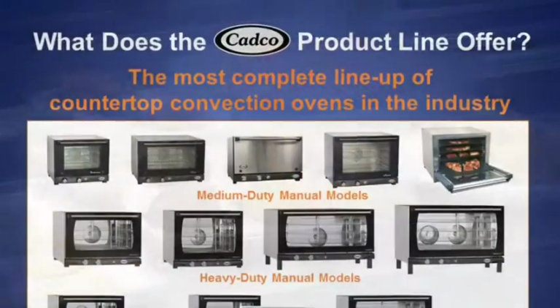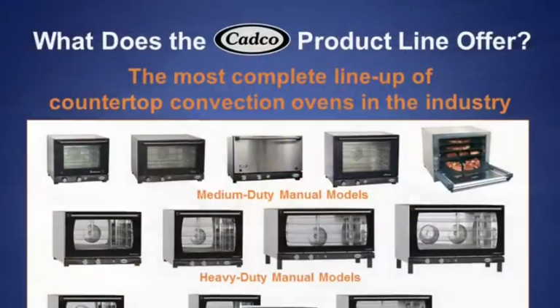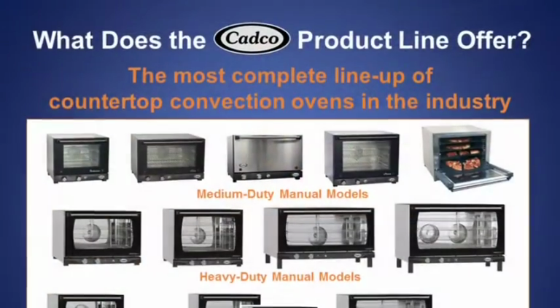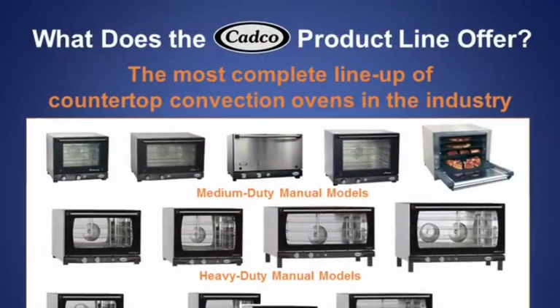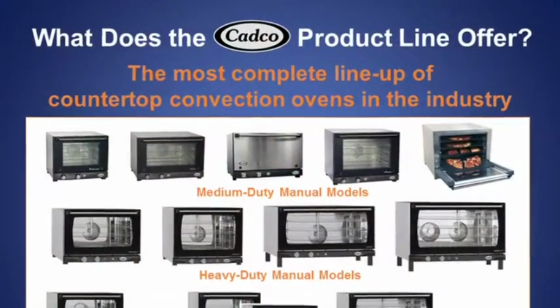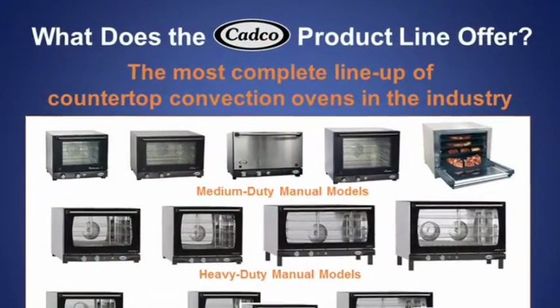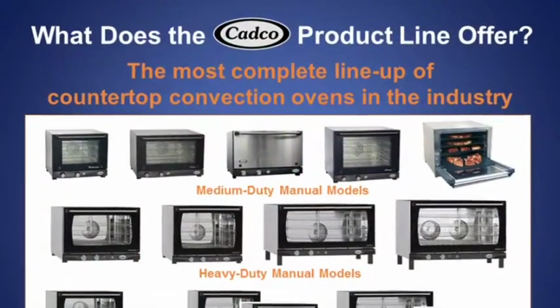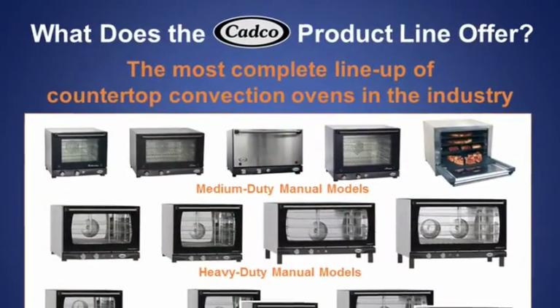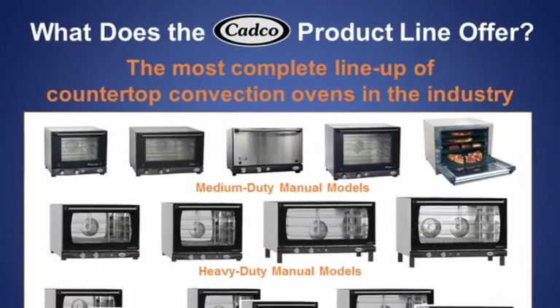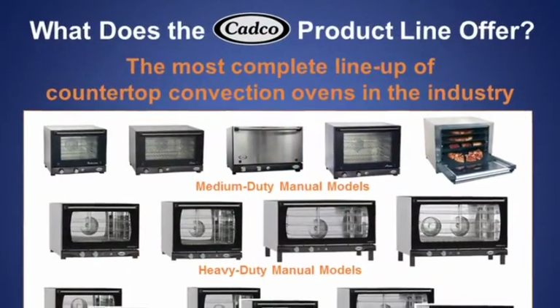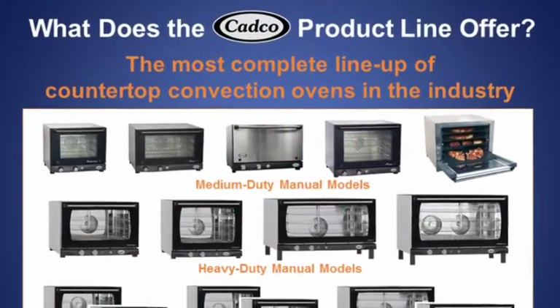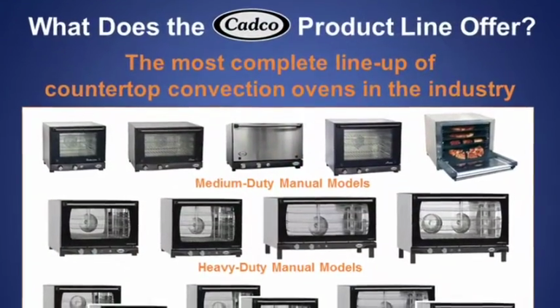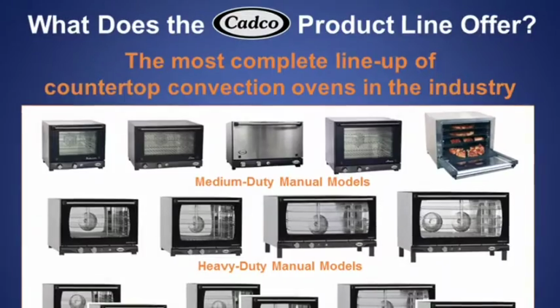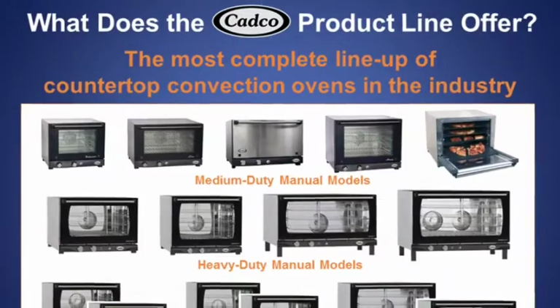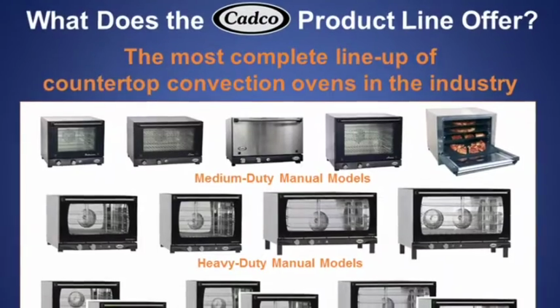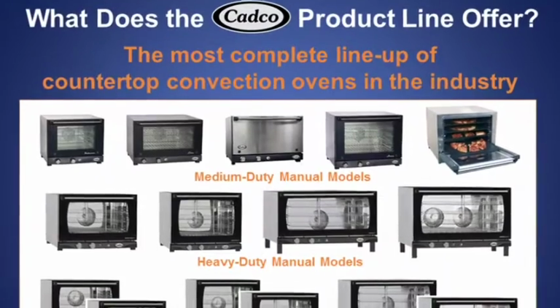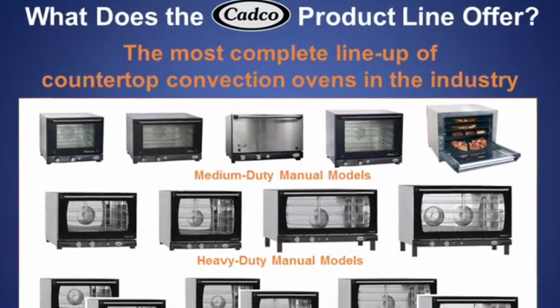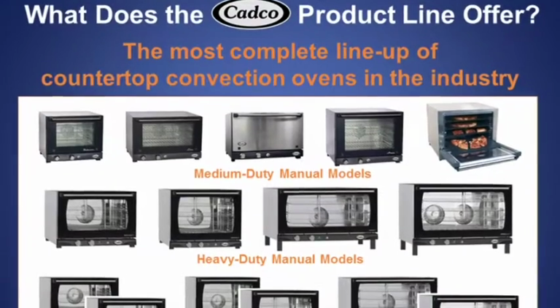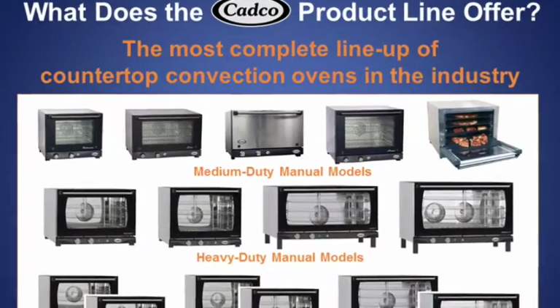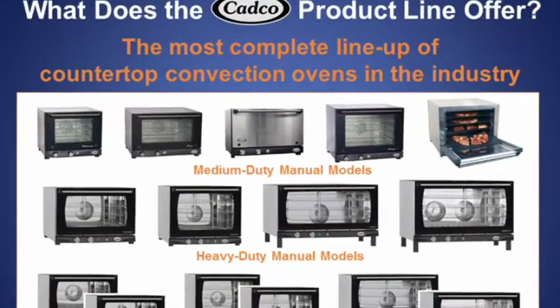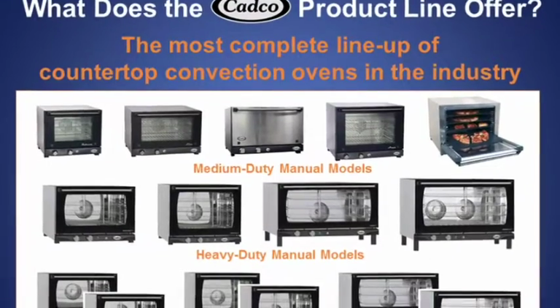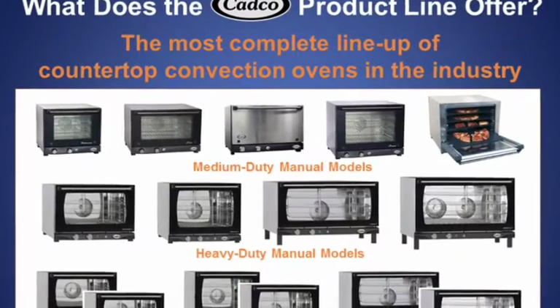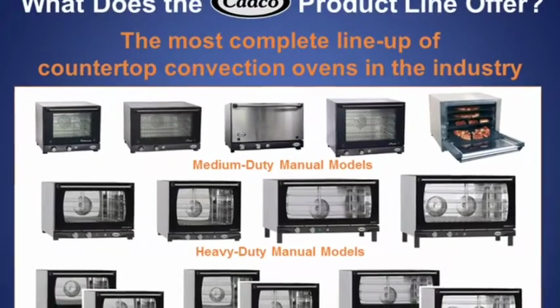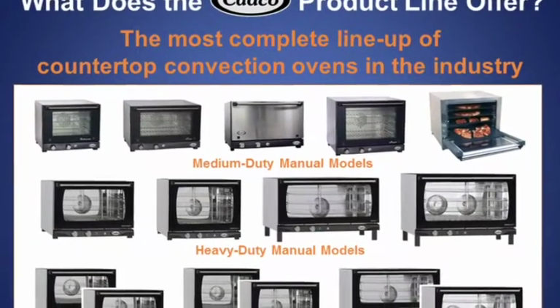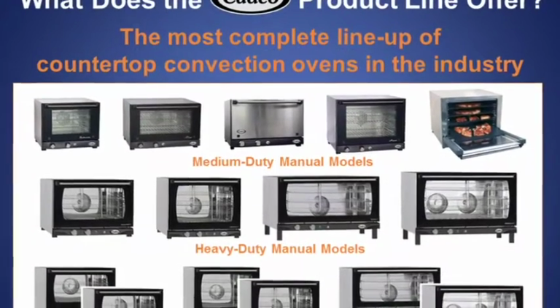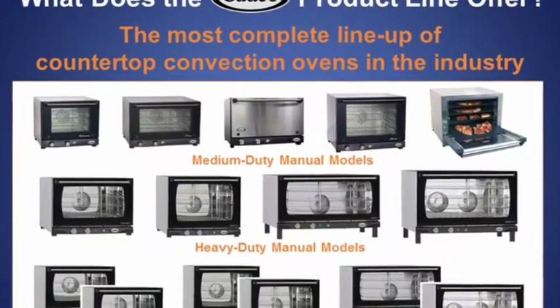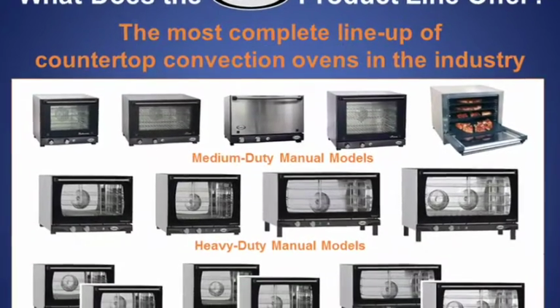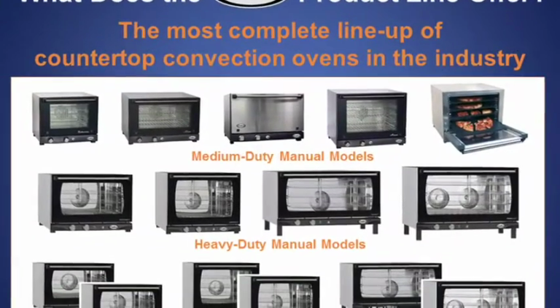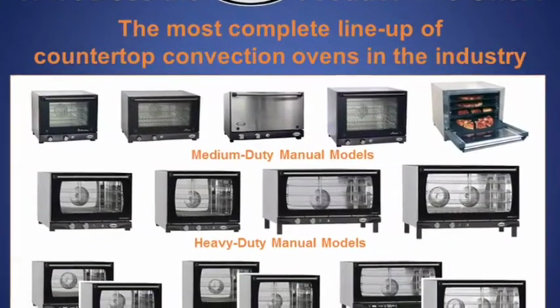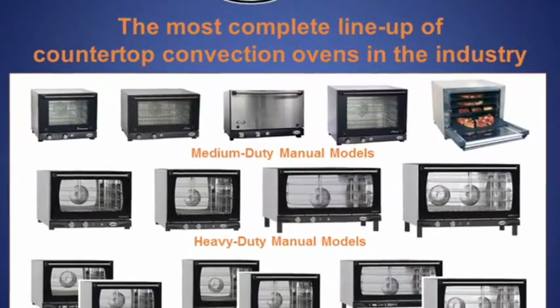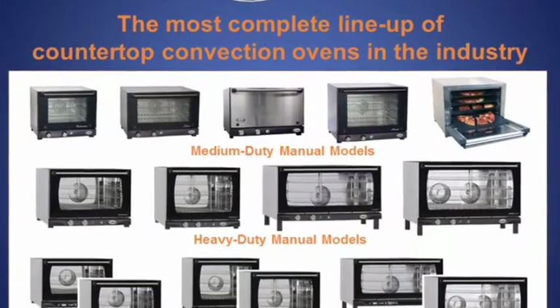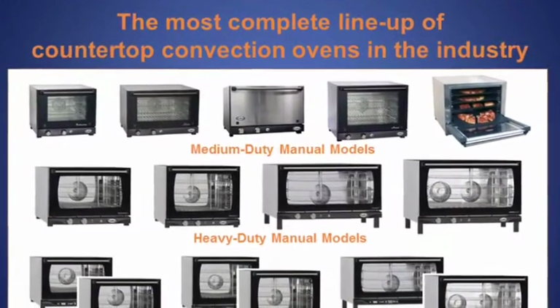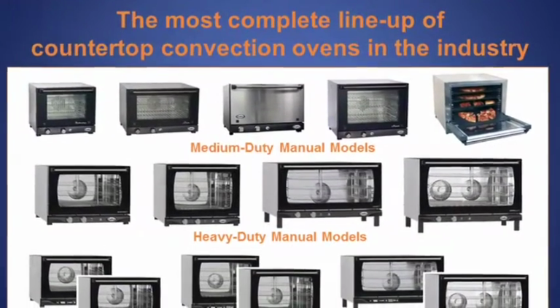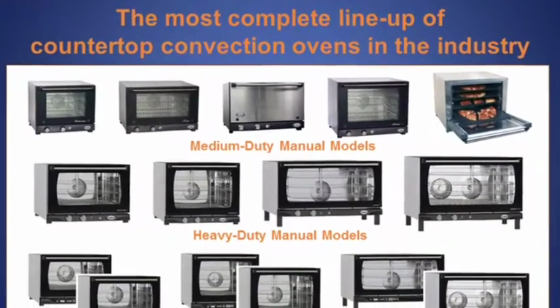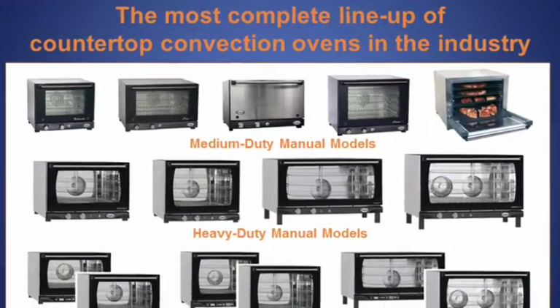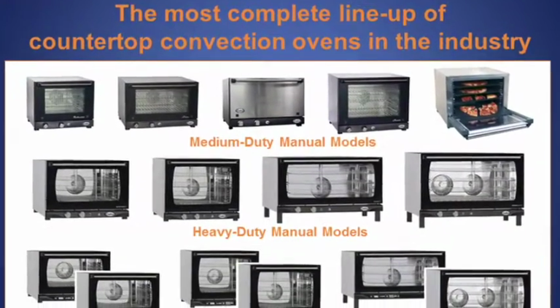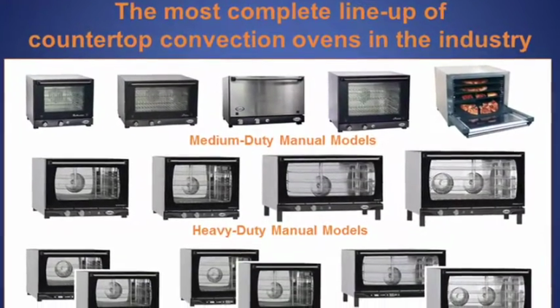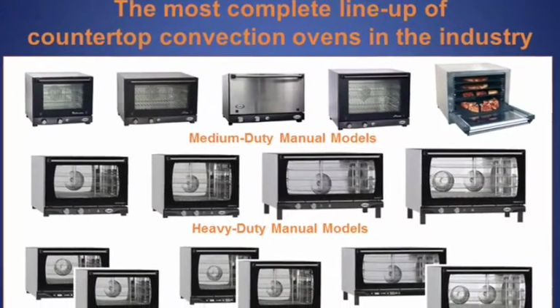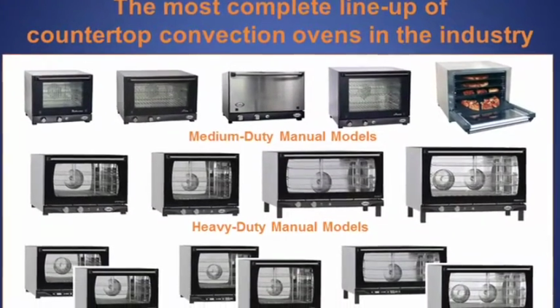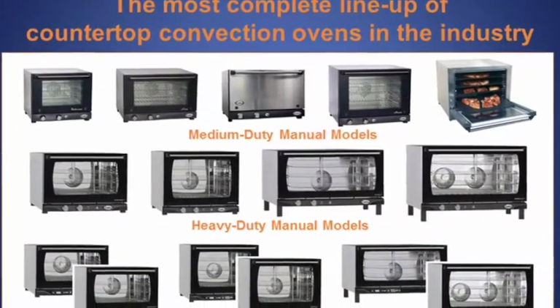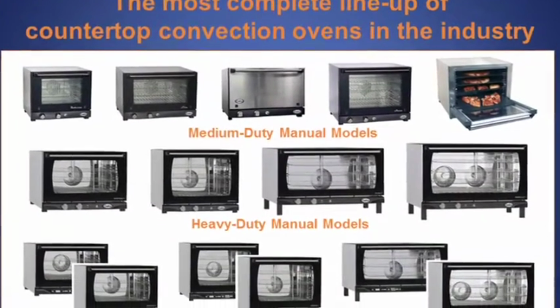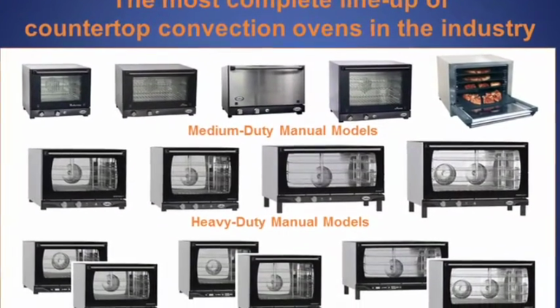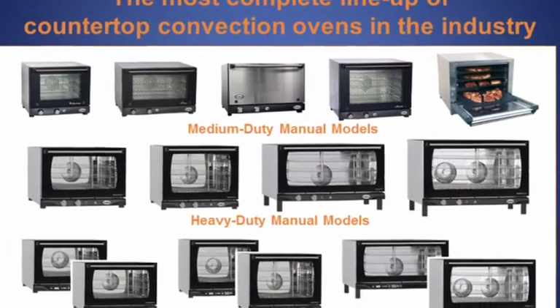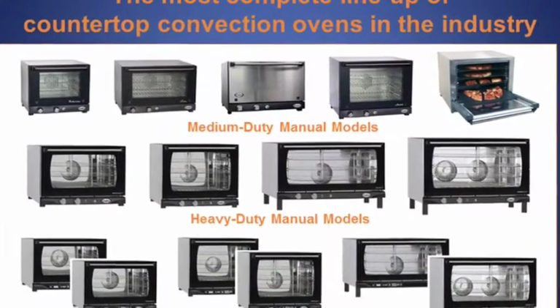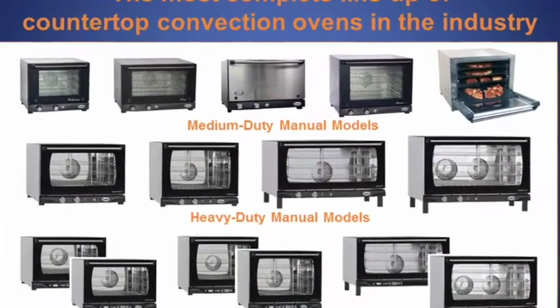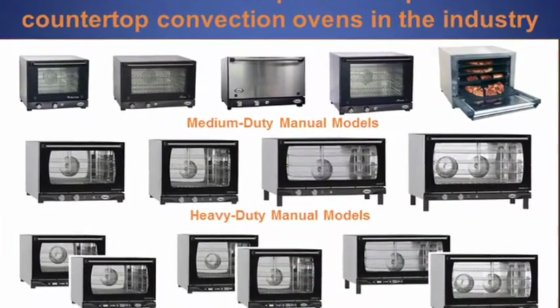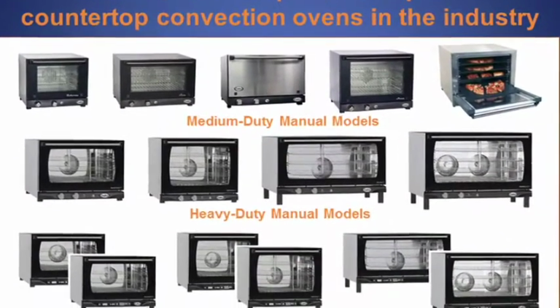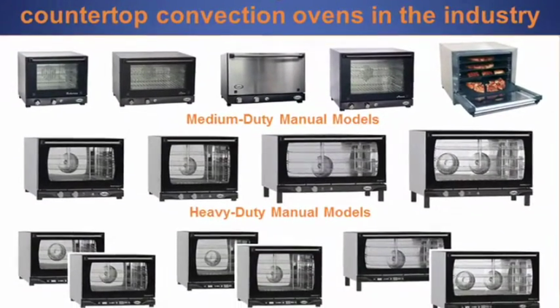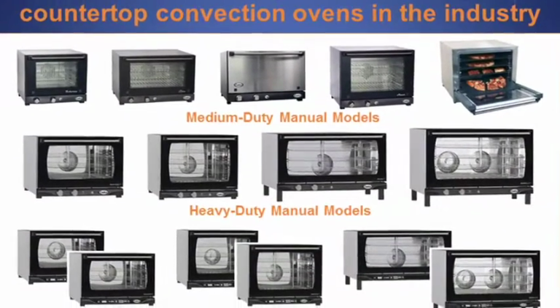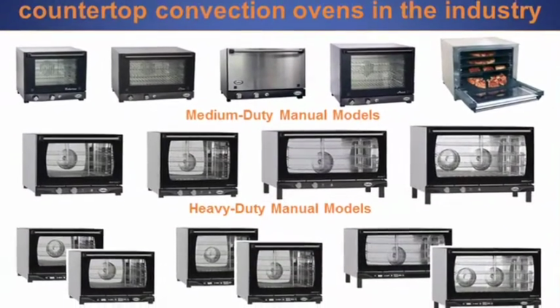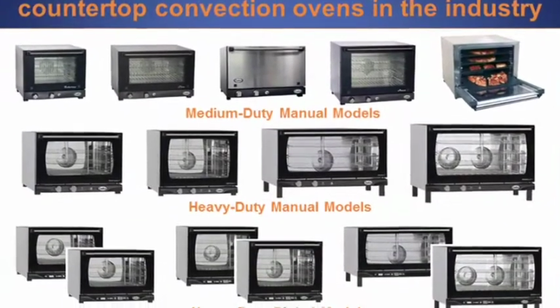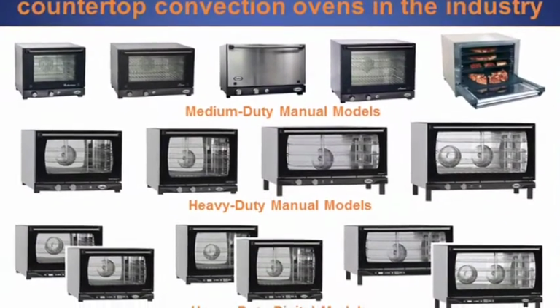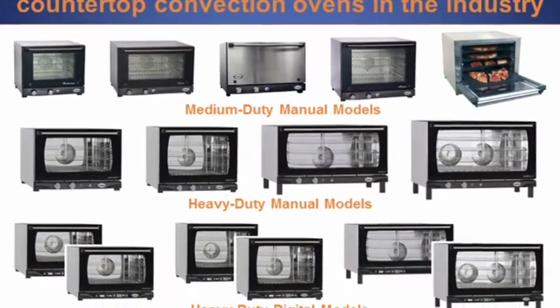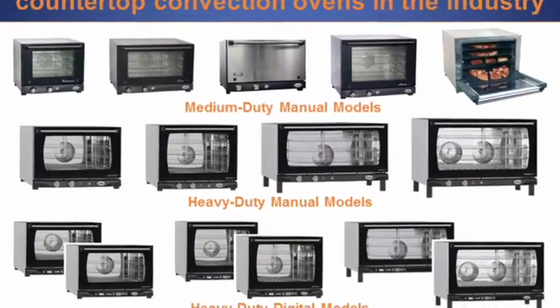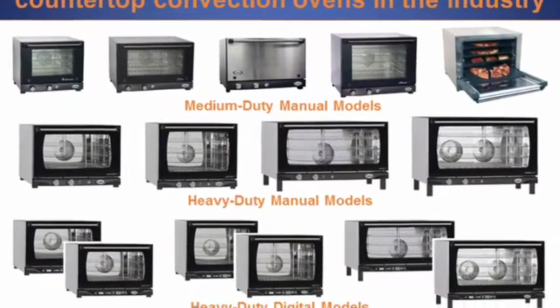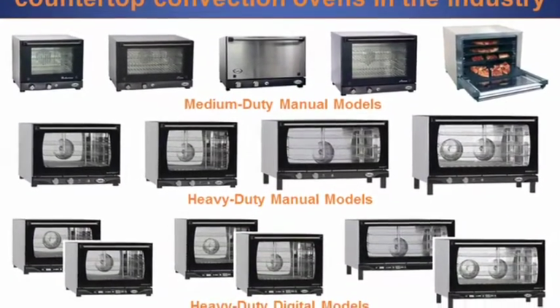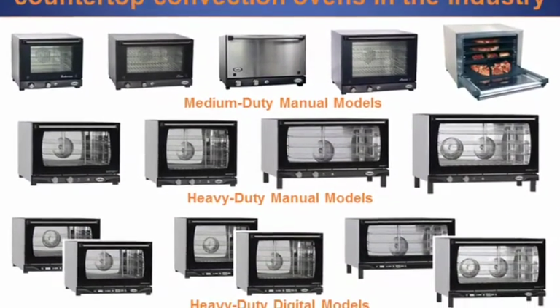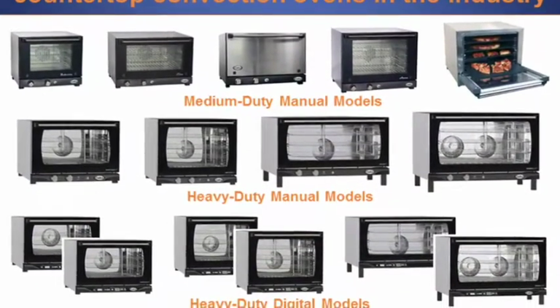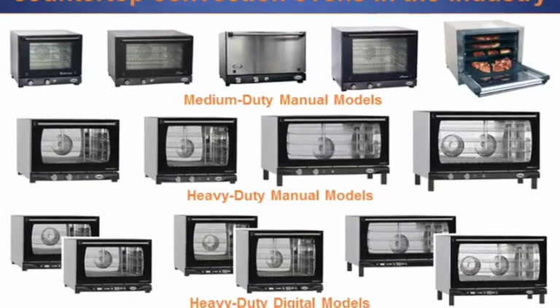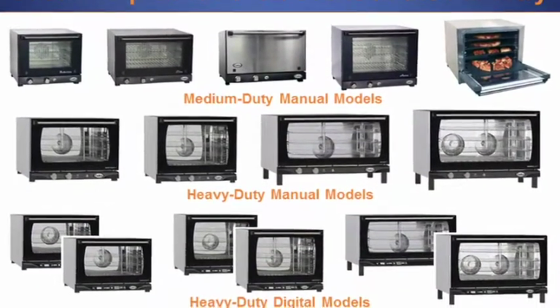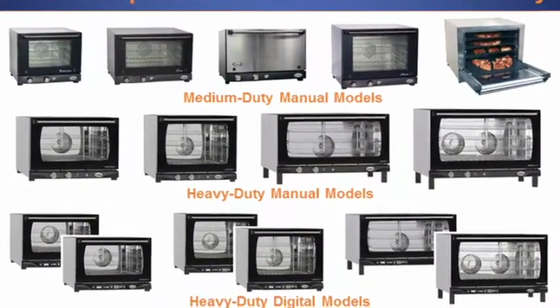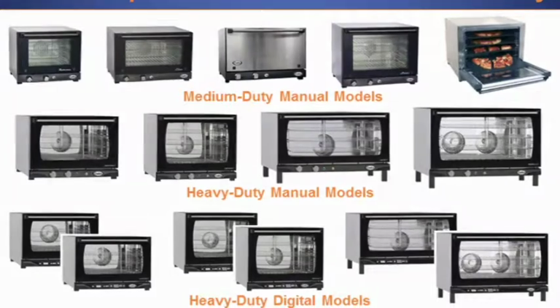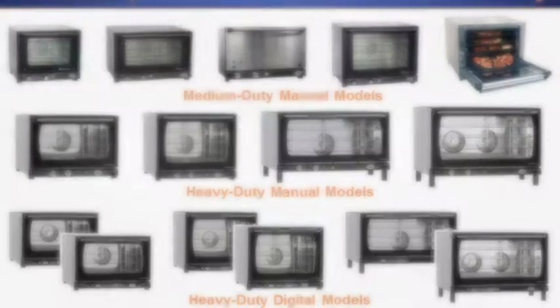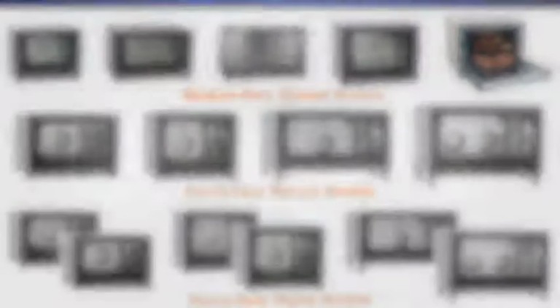Cadco, offering the most complete lineup of countertop convection ovens in the industry to fit all of your needs.